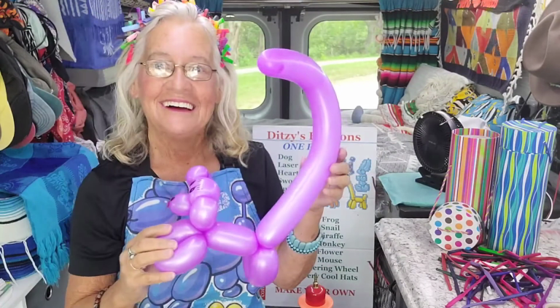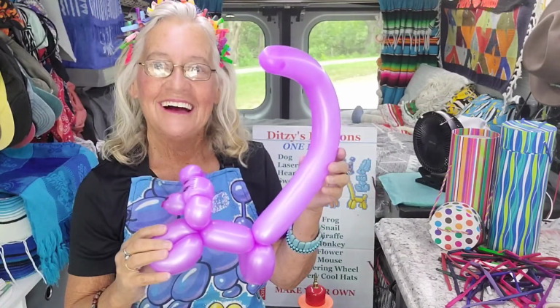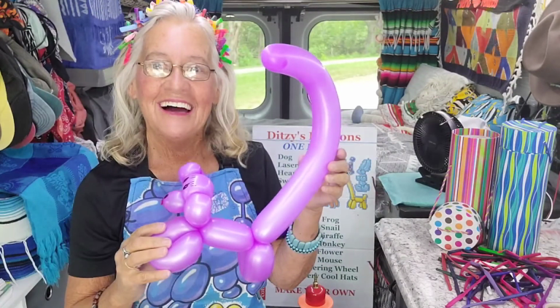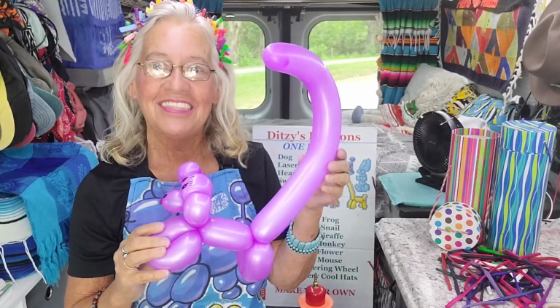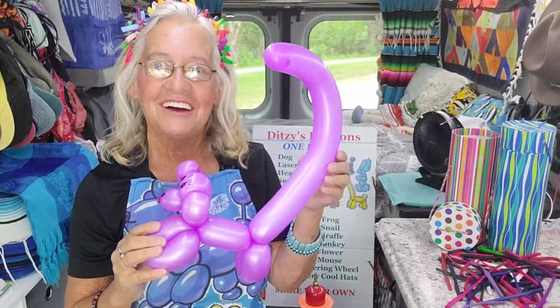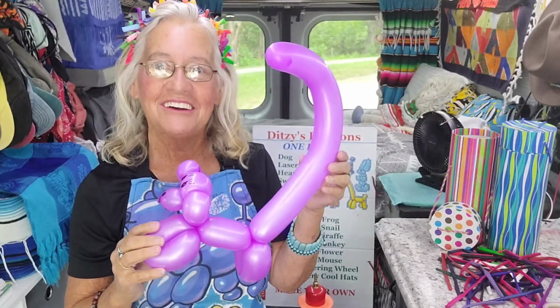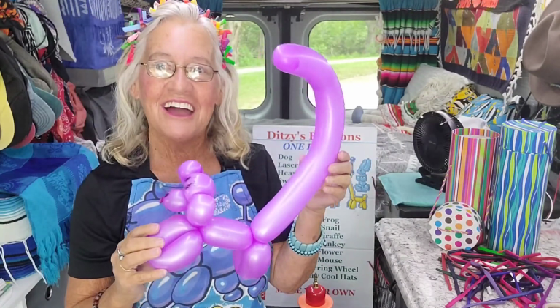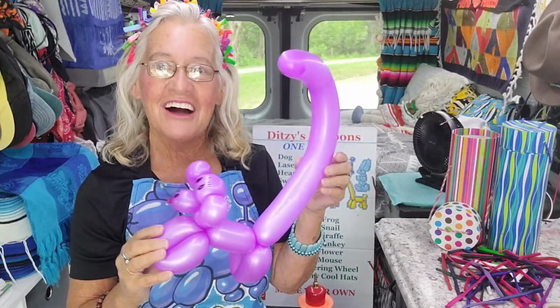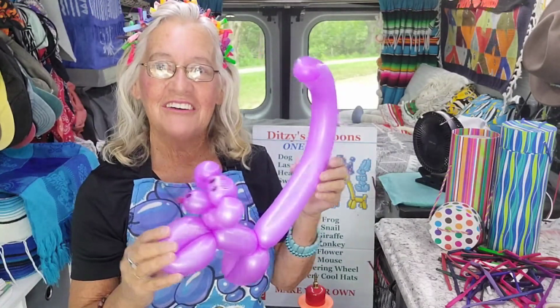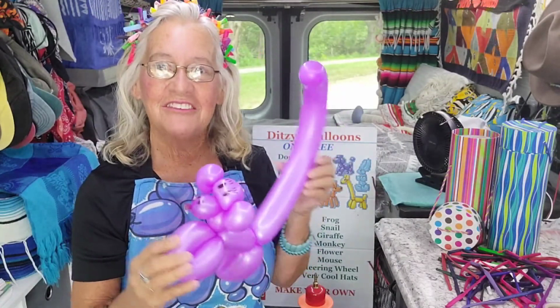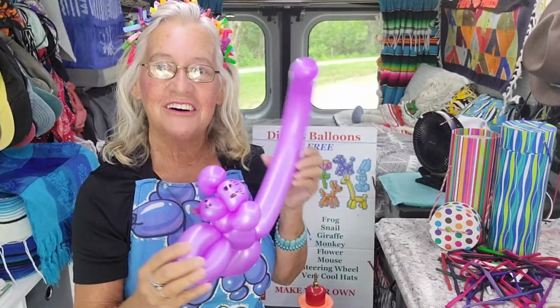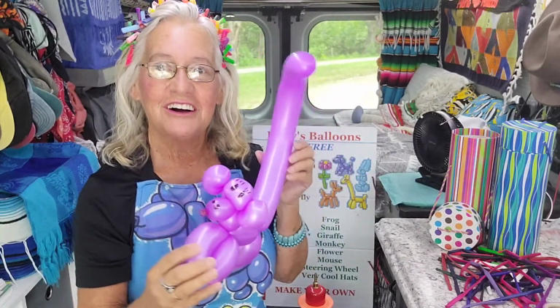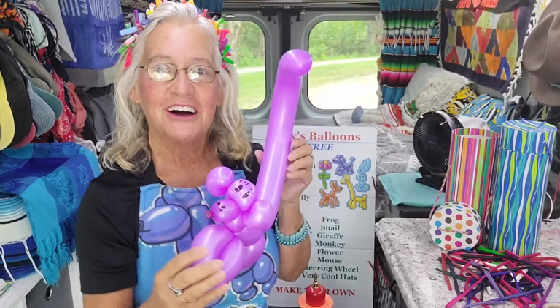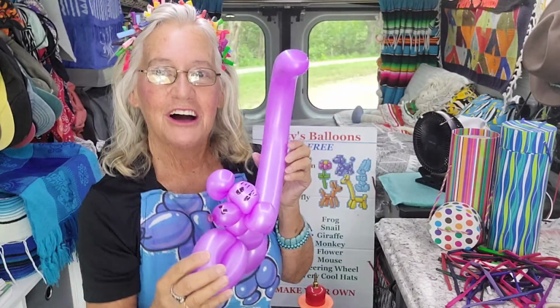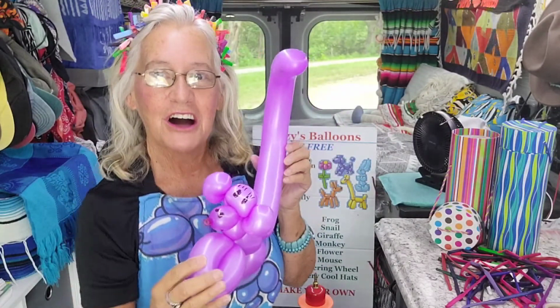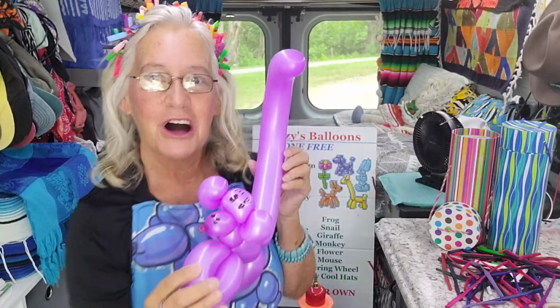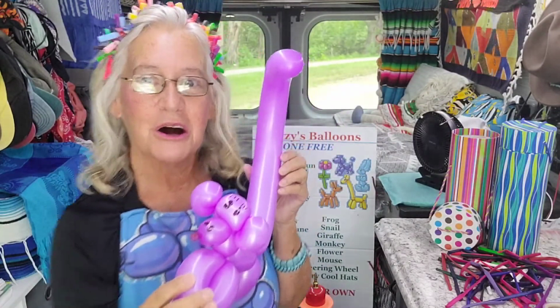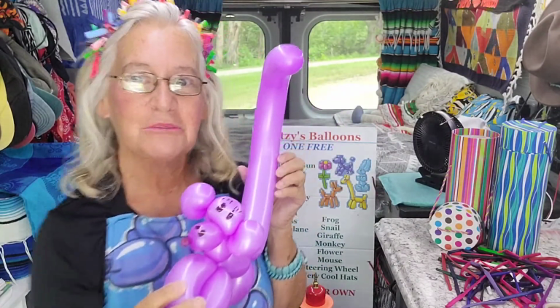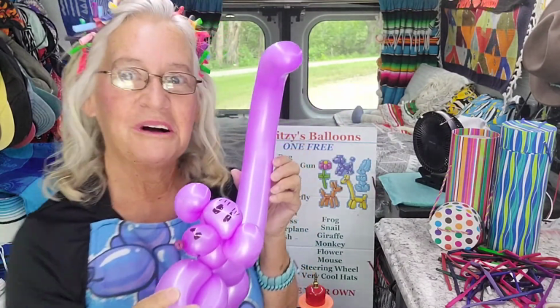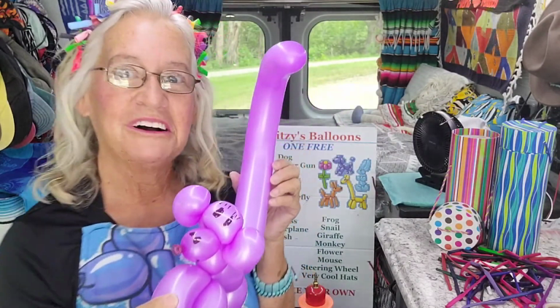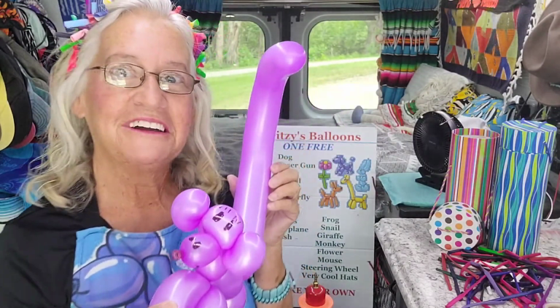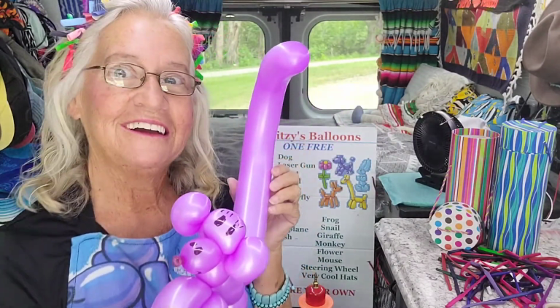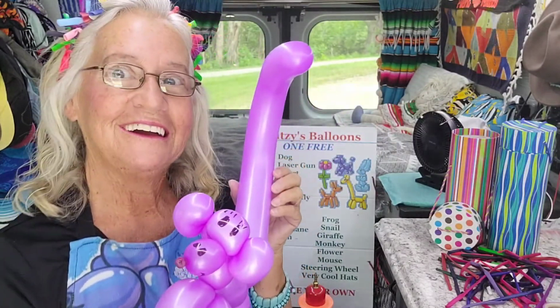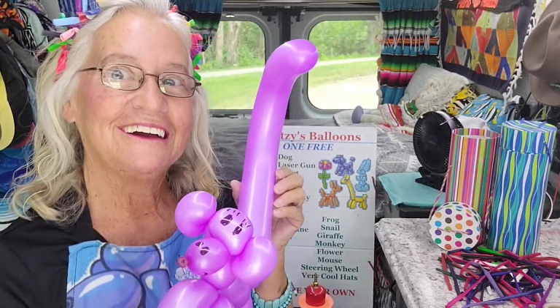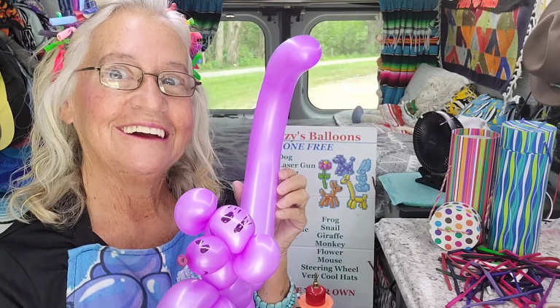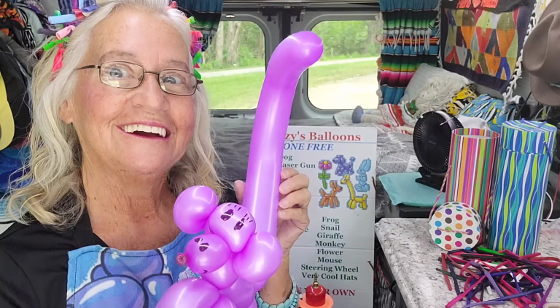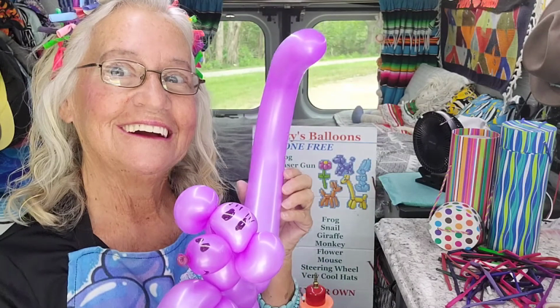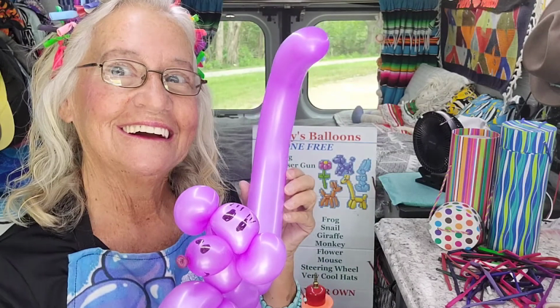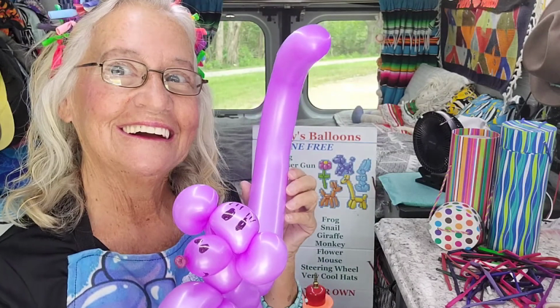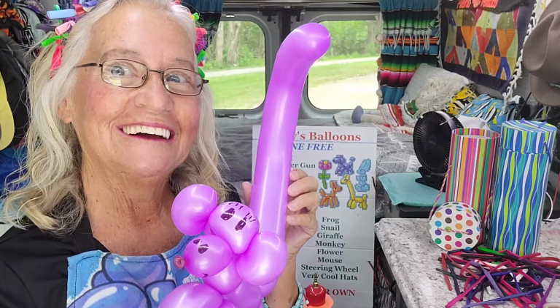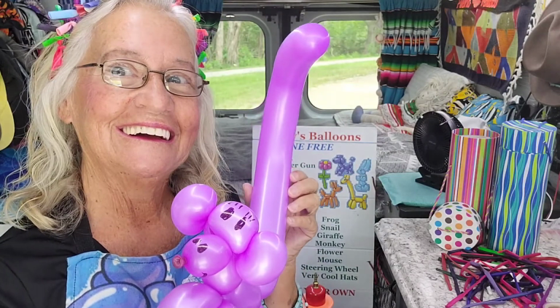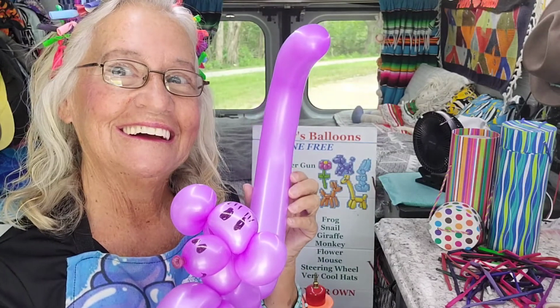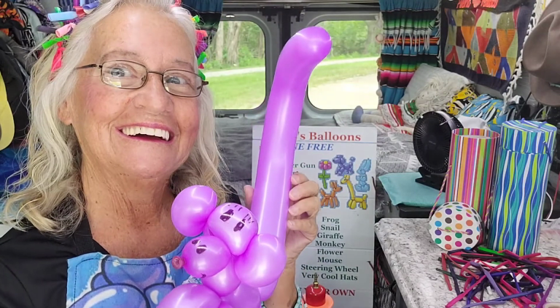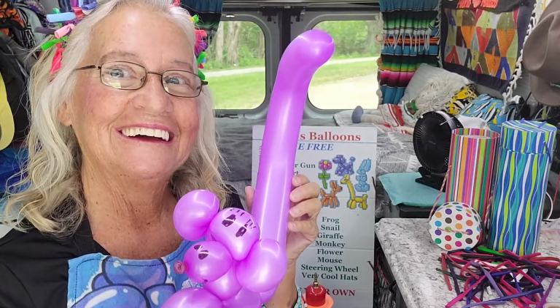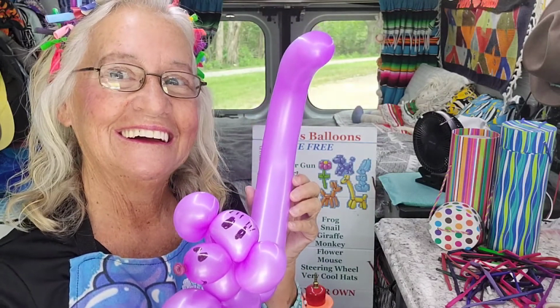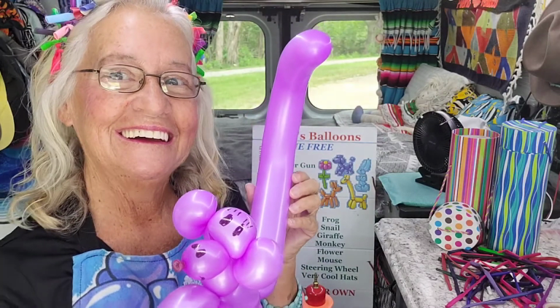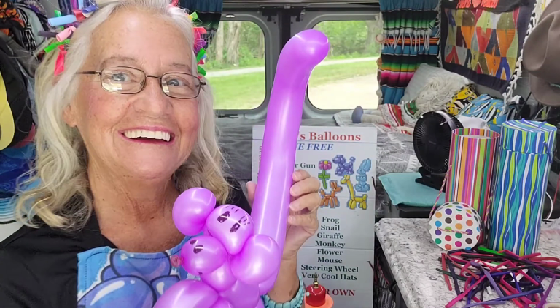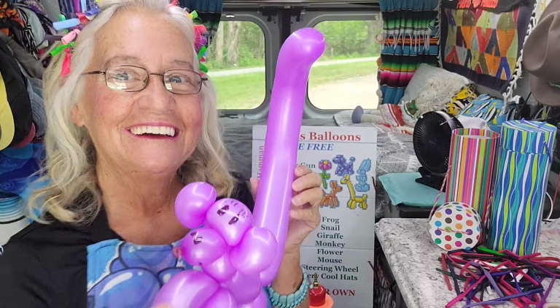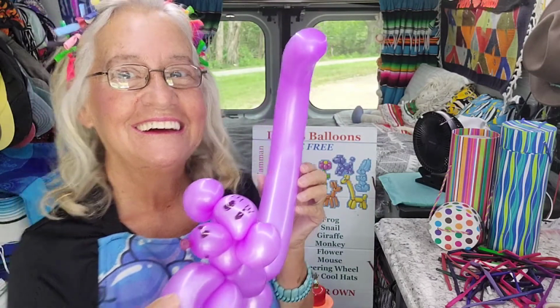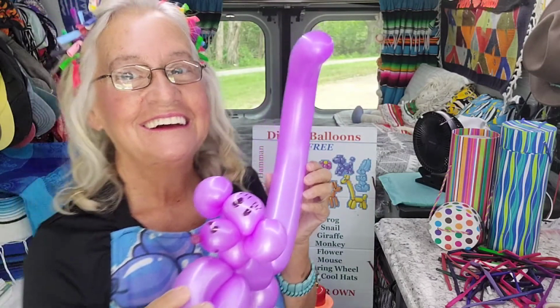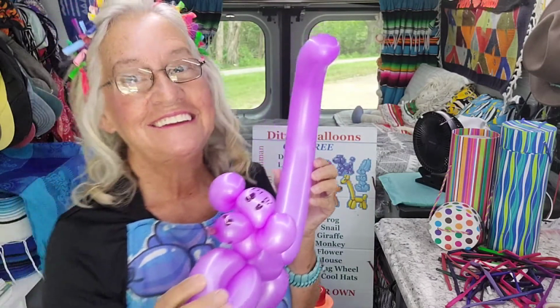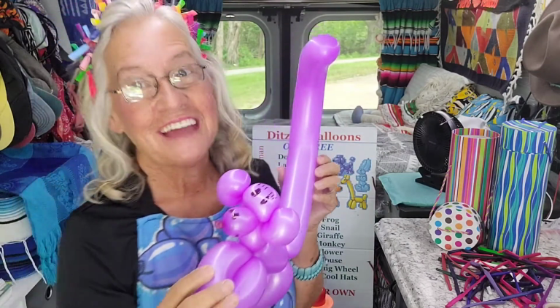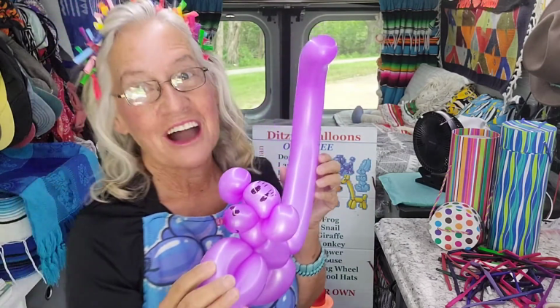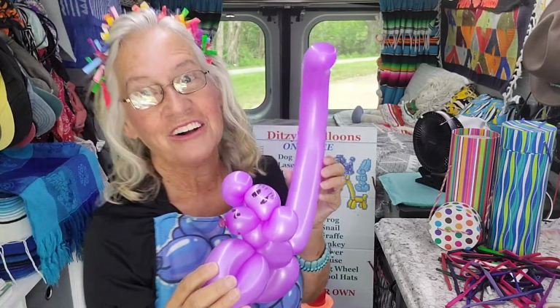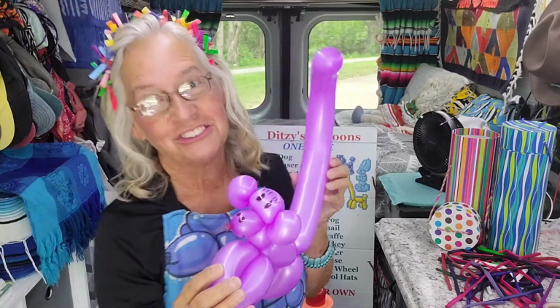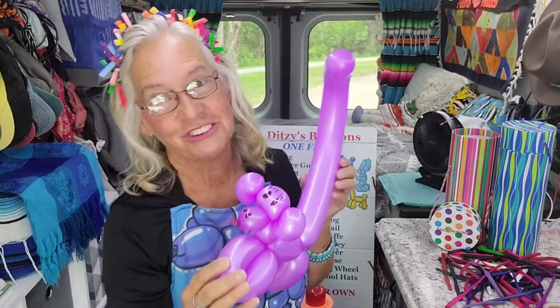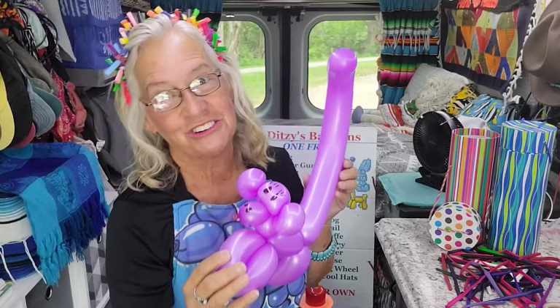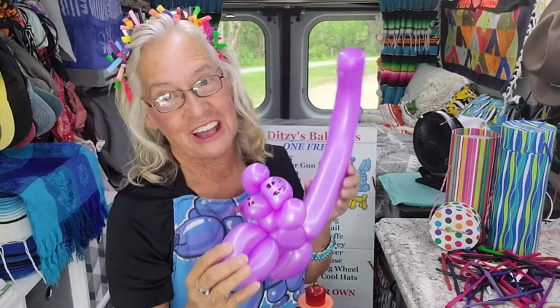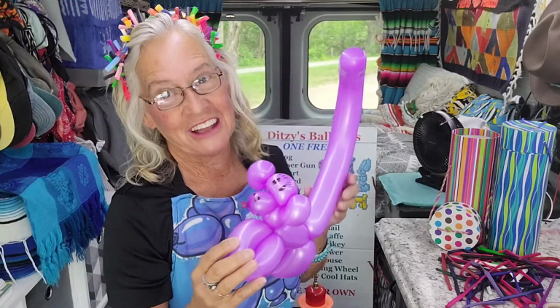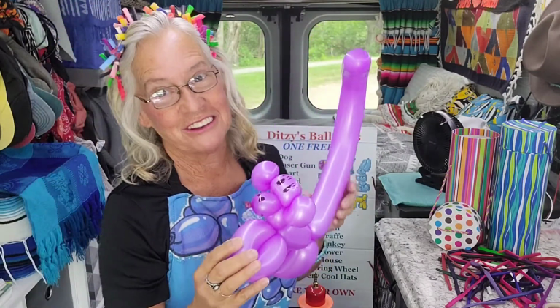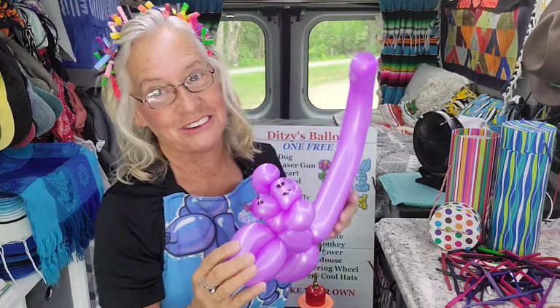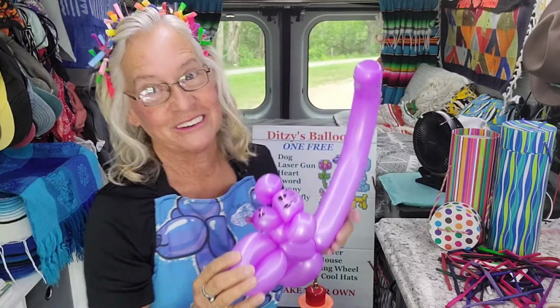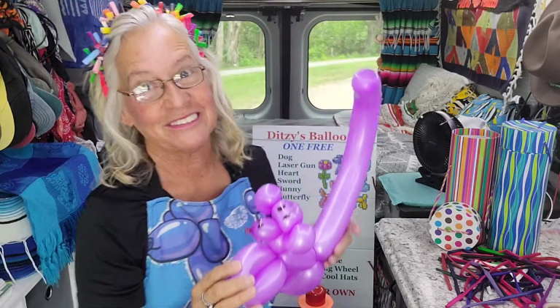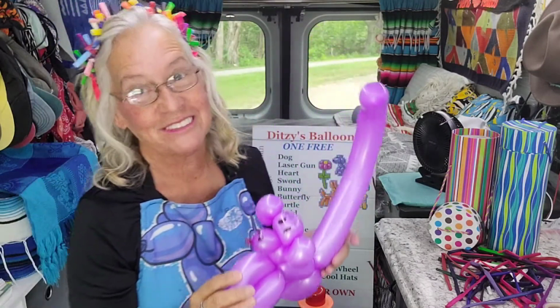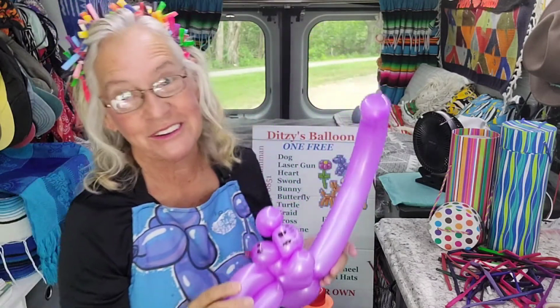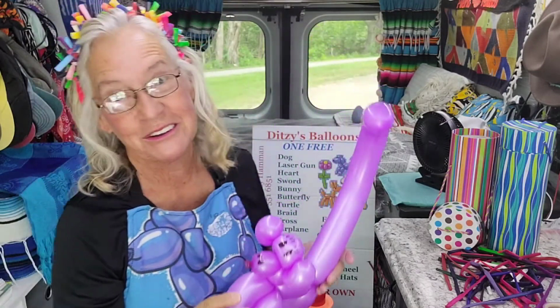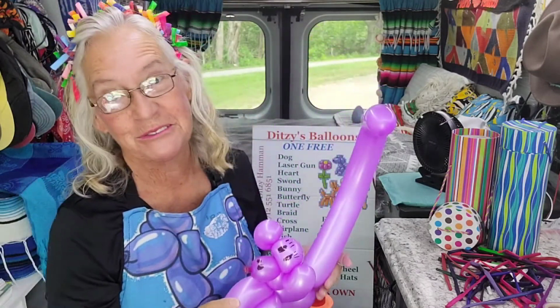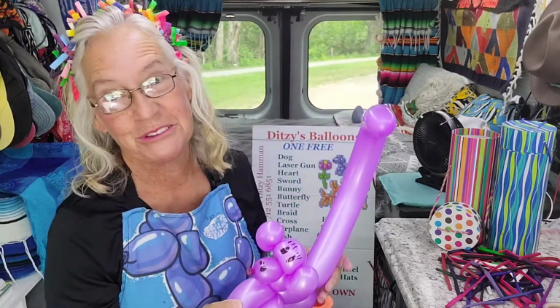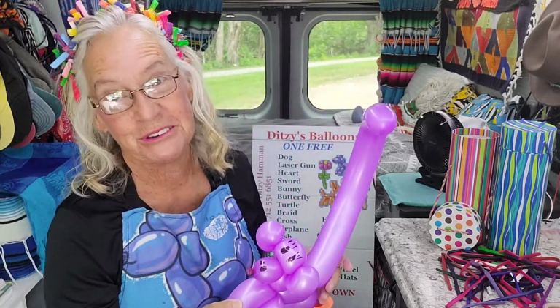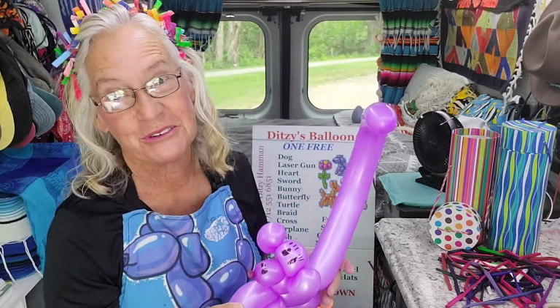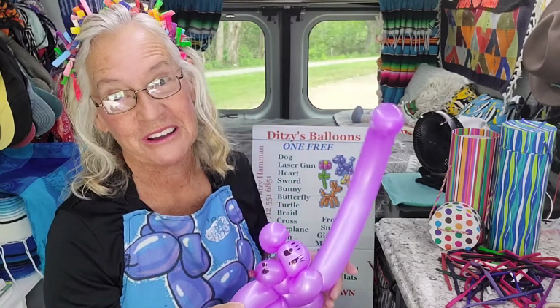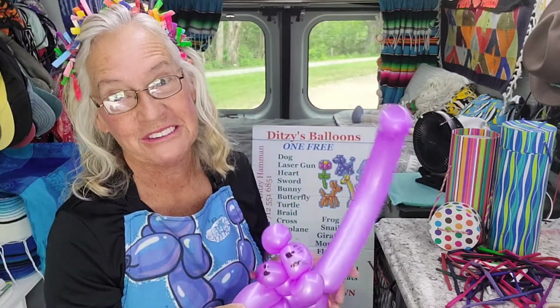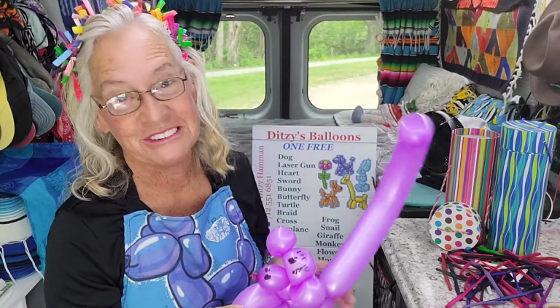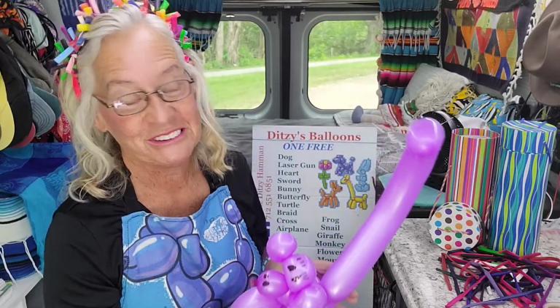And there you have a monkey. Now I'll show you how to do it so you can do one too.